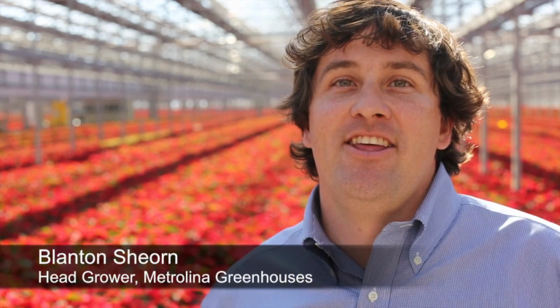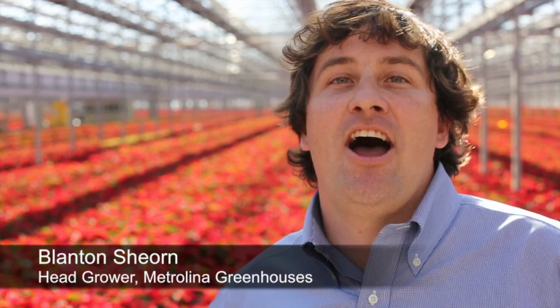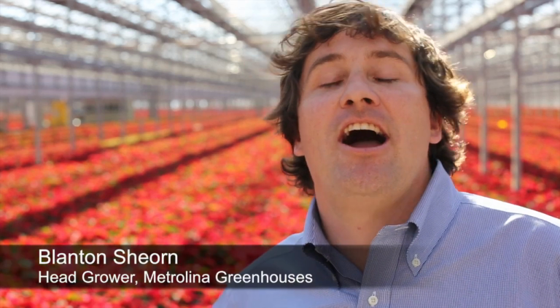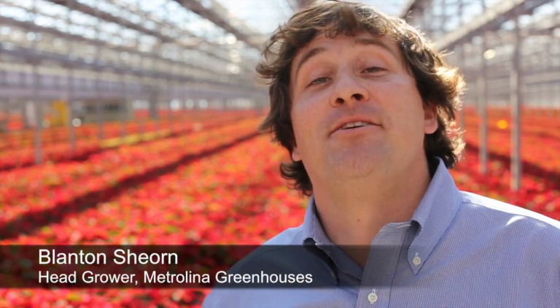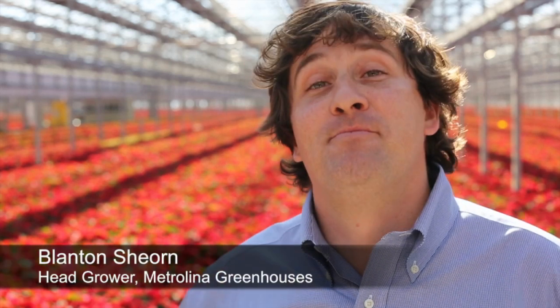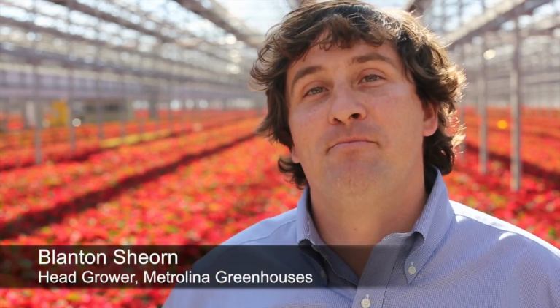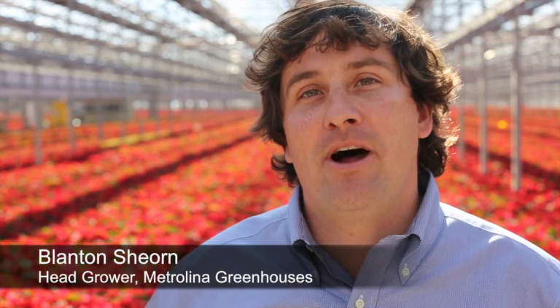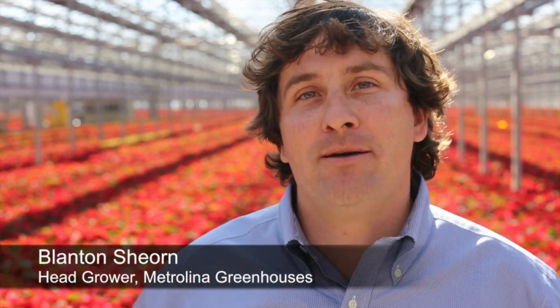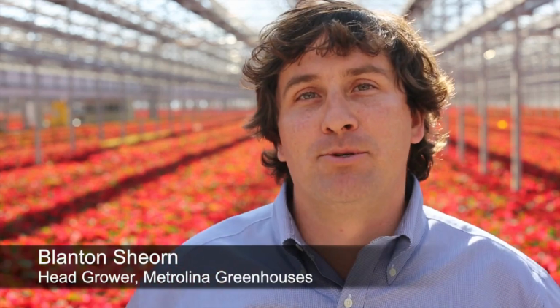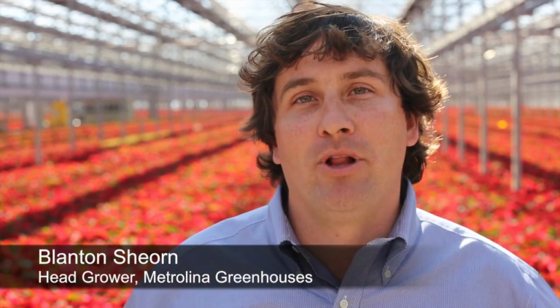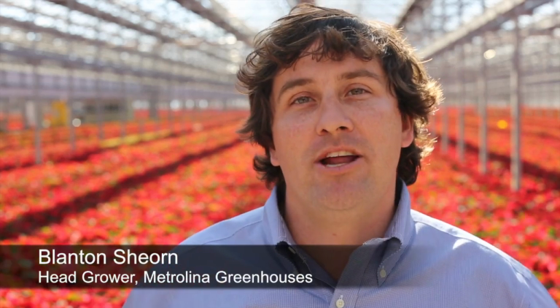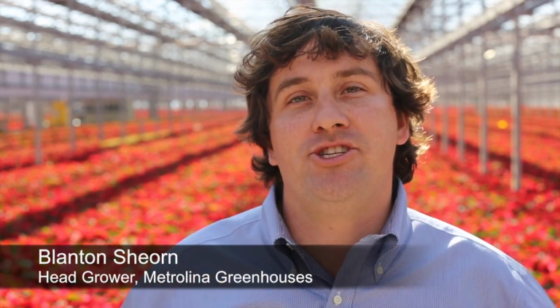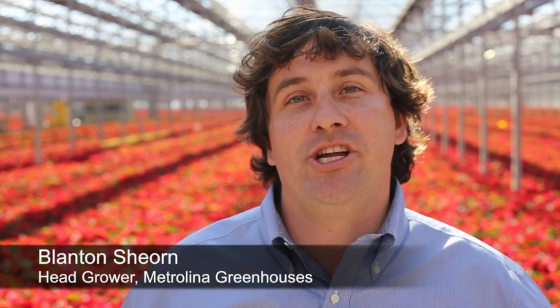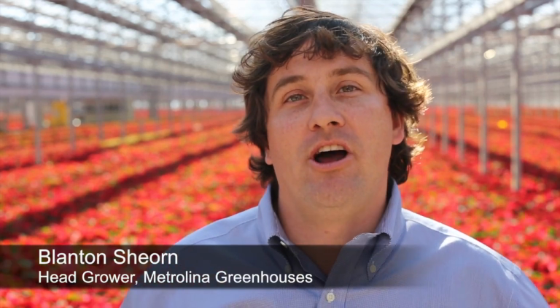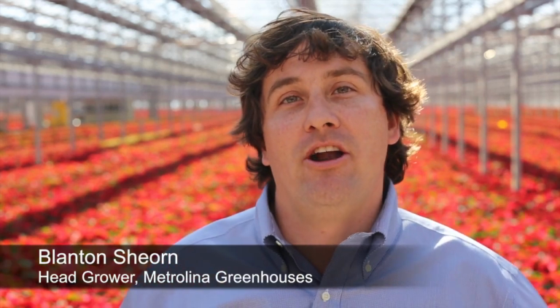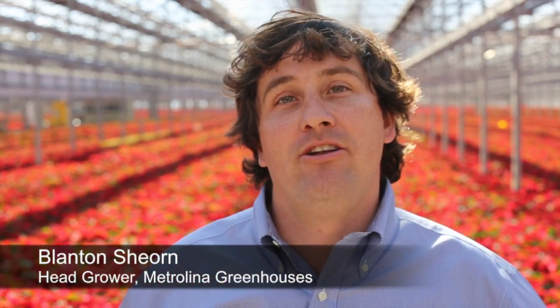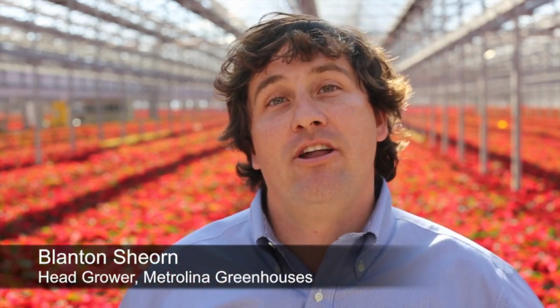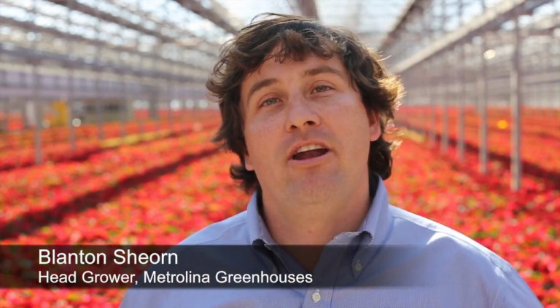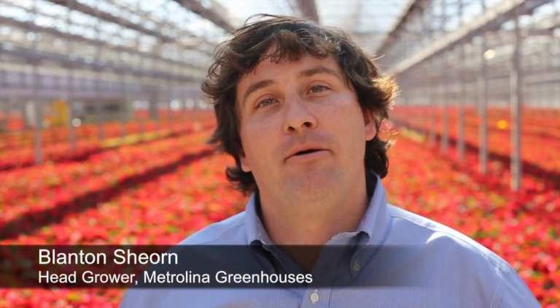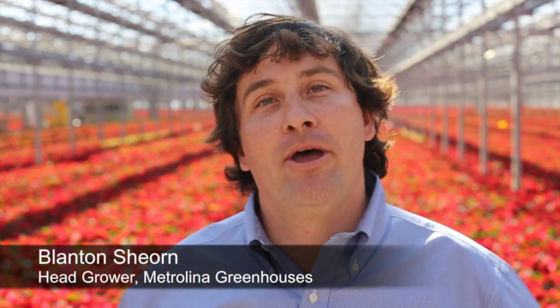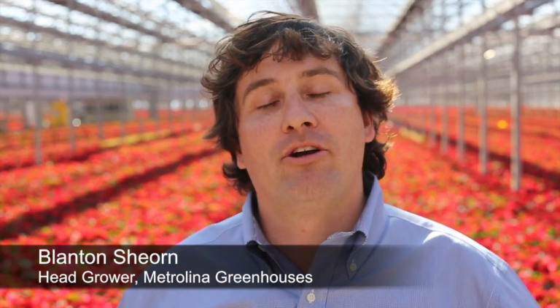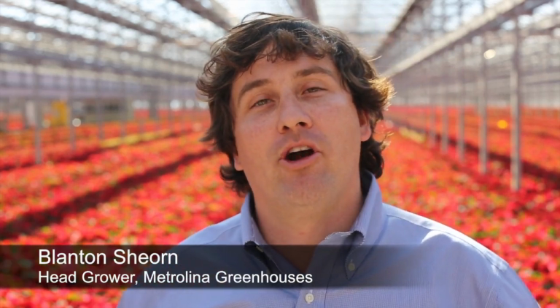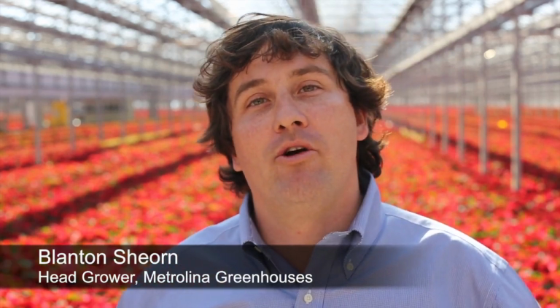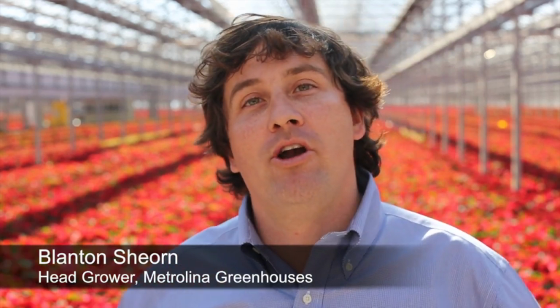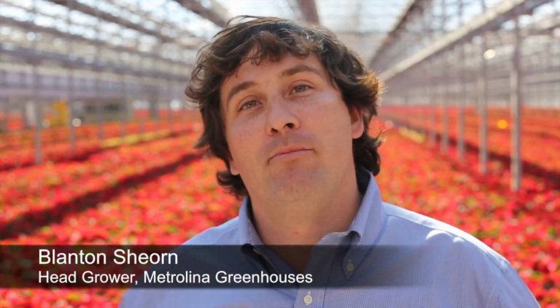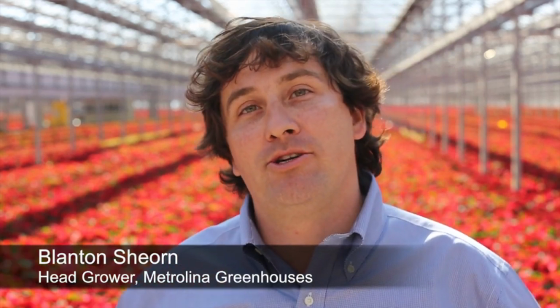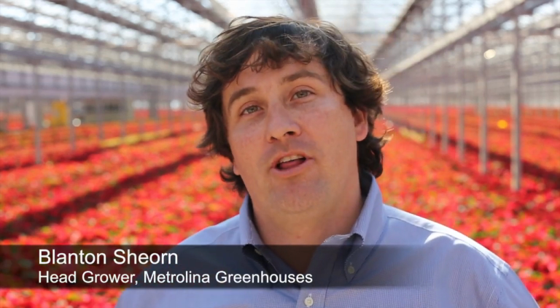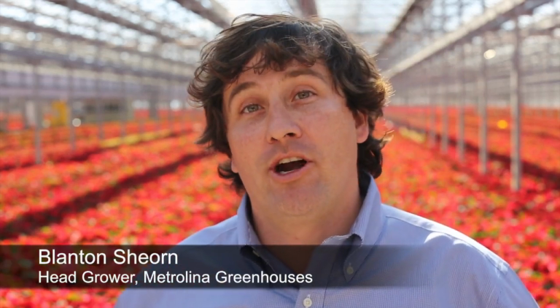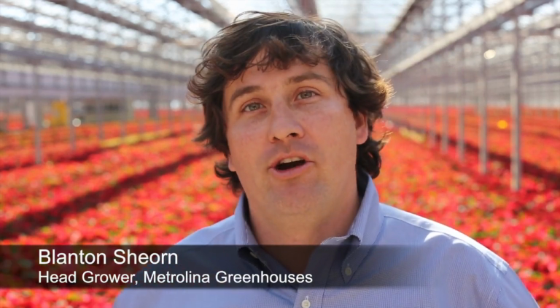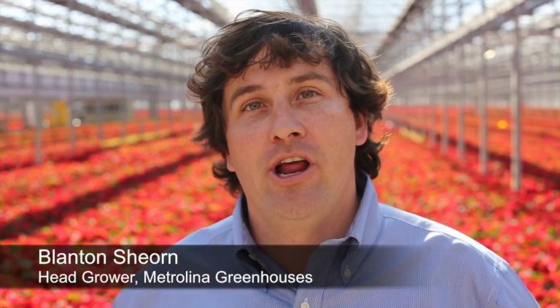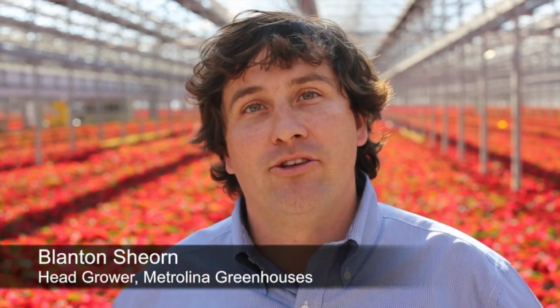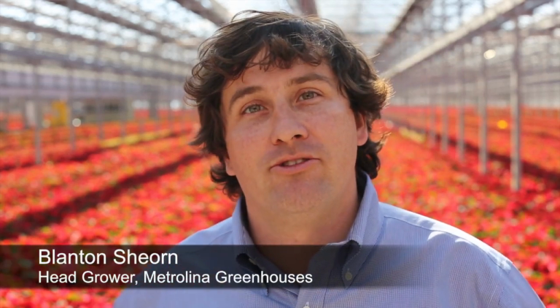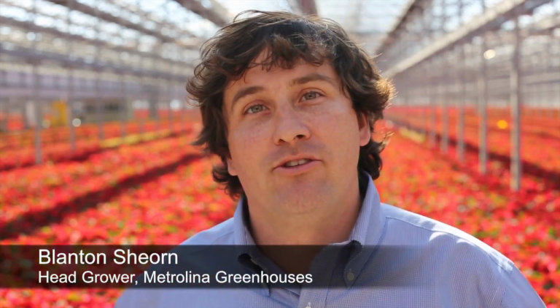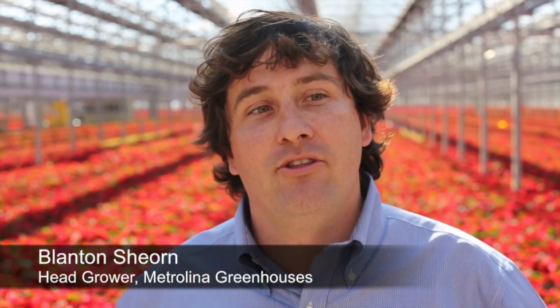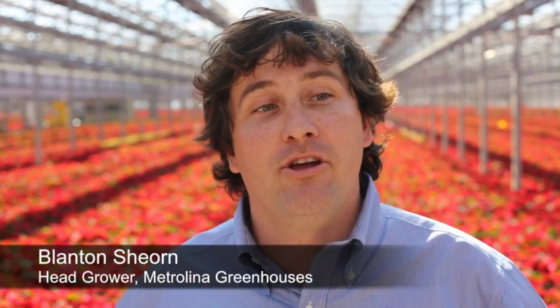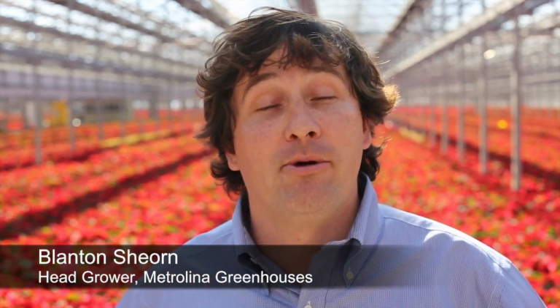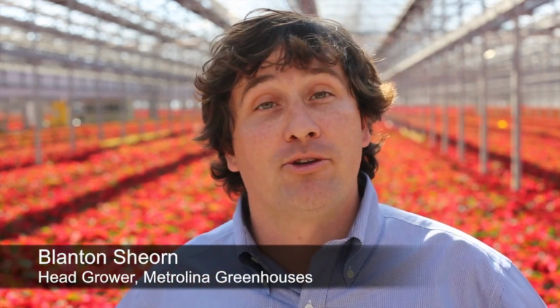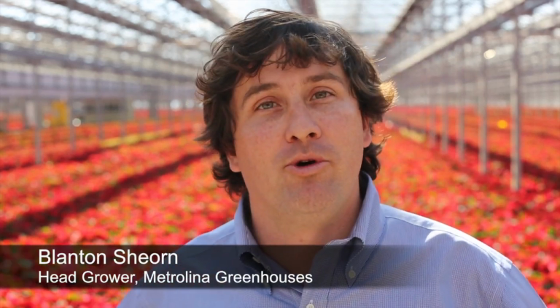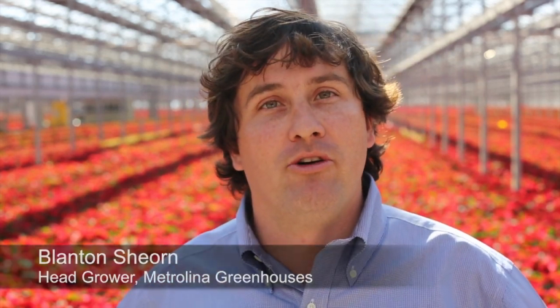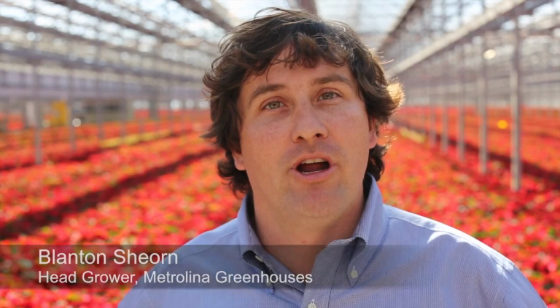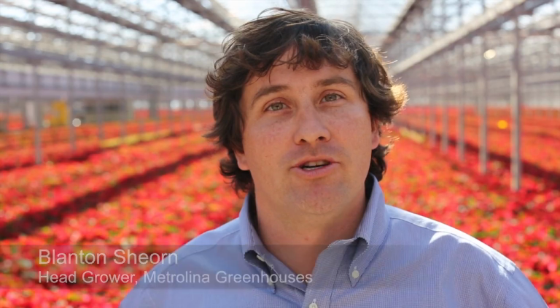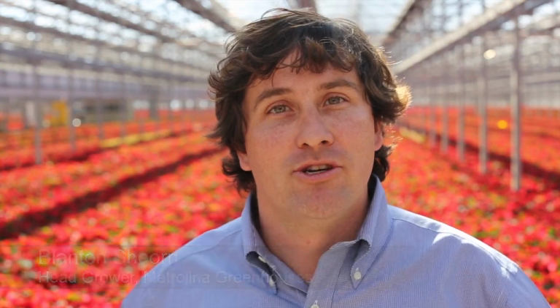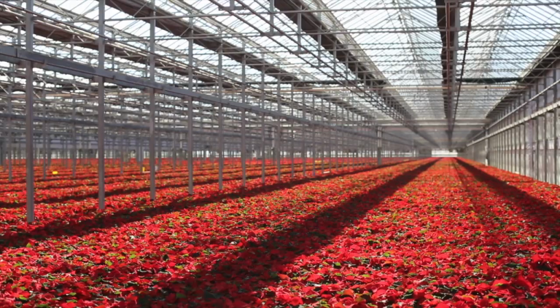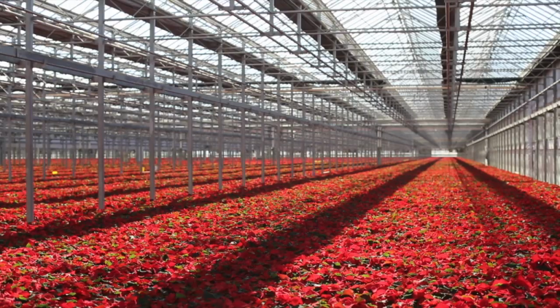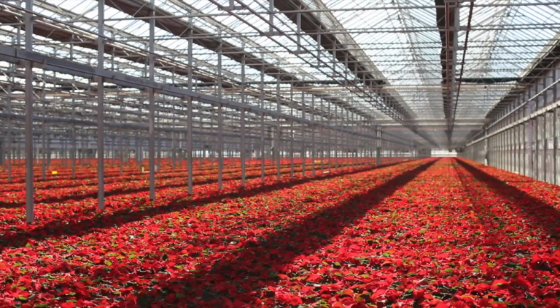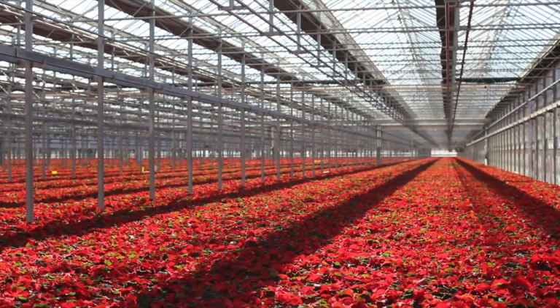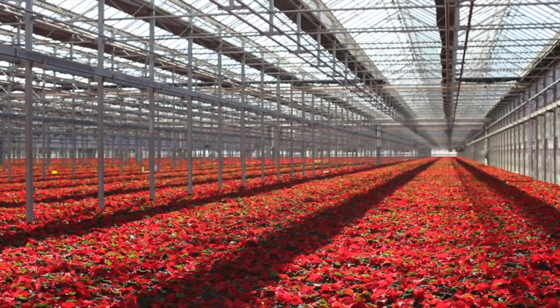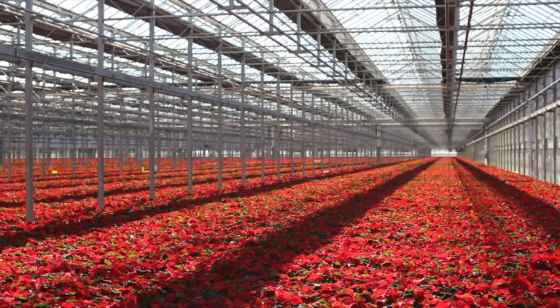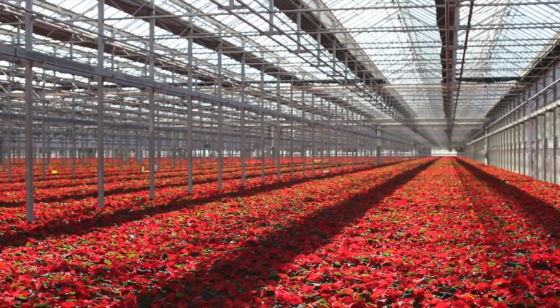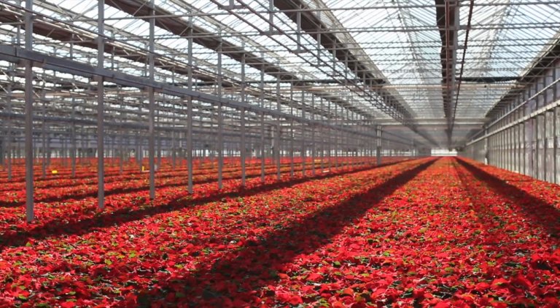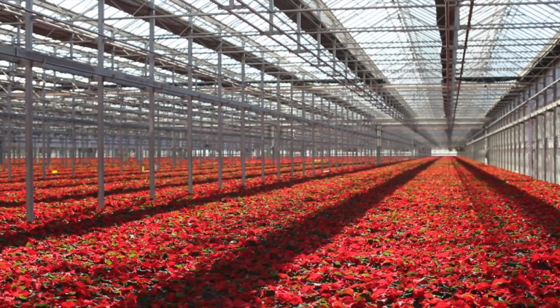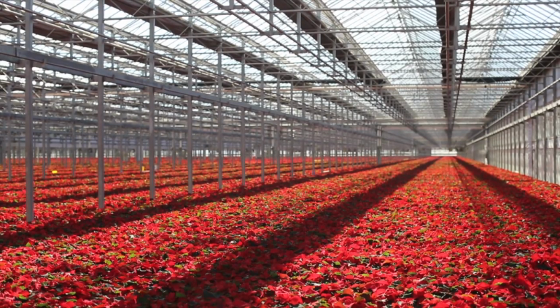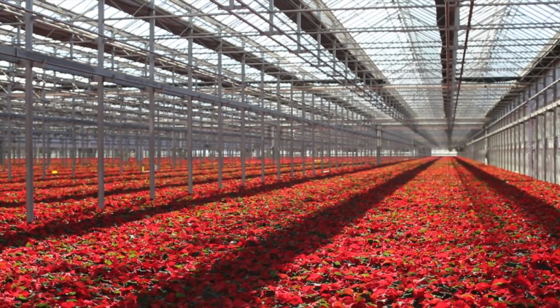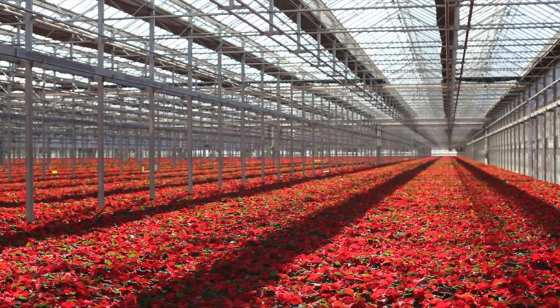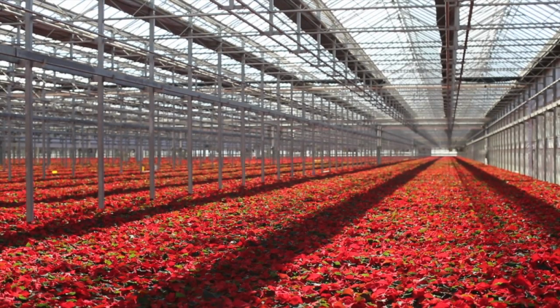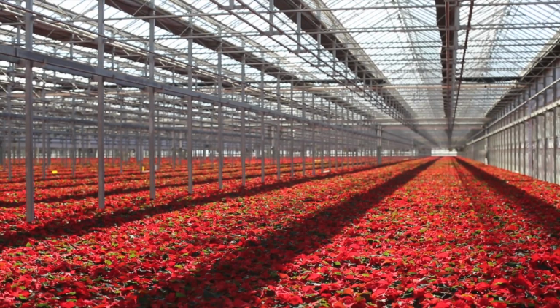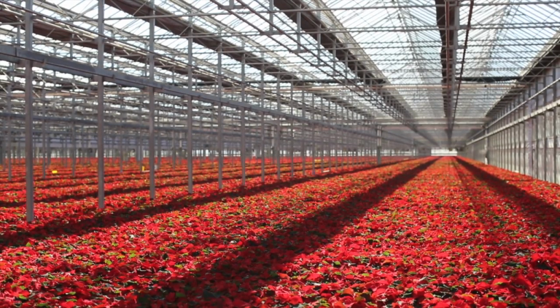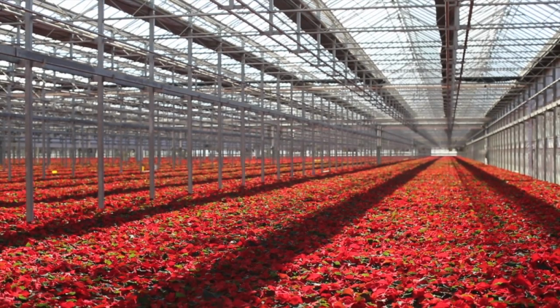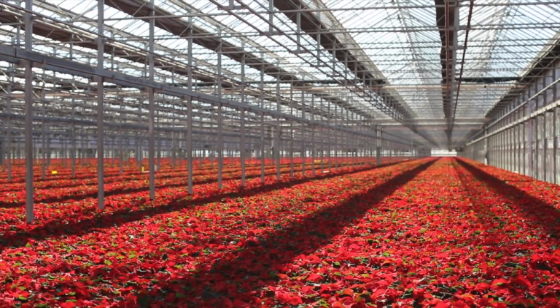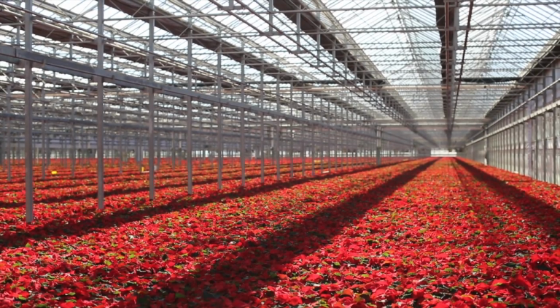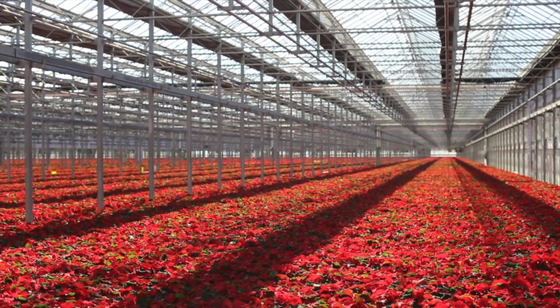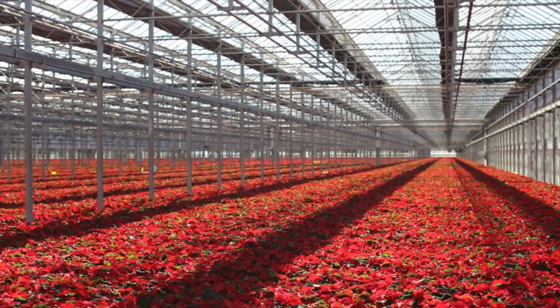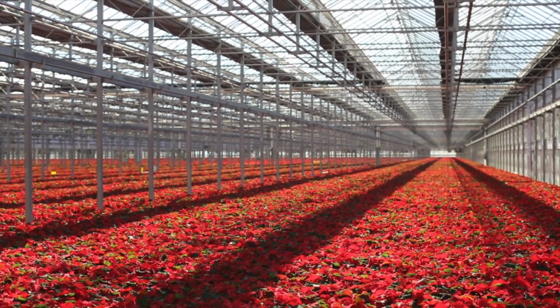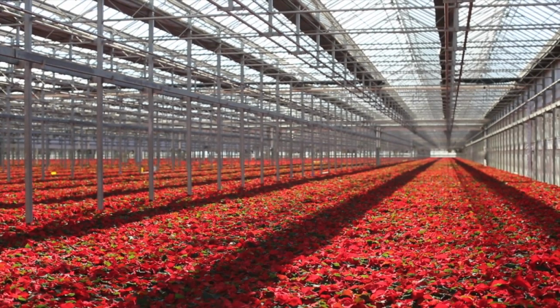Hi, my name is Blanton Sheorn, and I'm a head grower here at Metrolina Greenhouses in the MX1 range. Right now we have a beautiful crop of poinsettia.